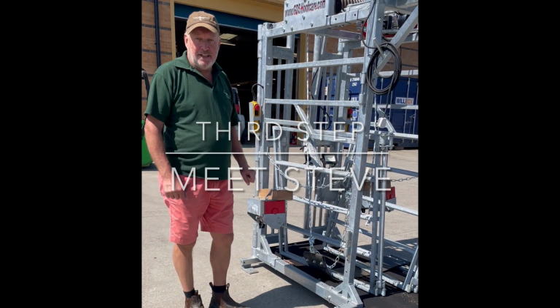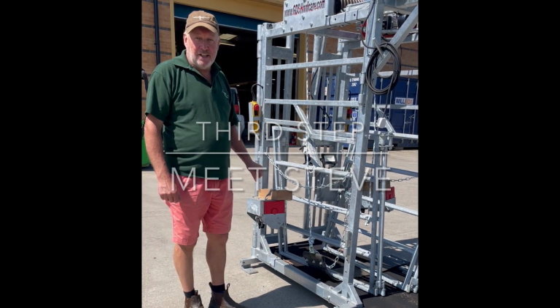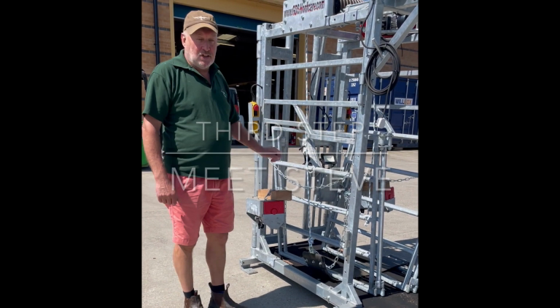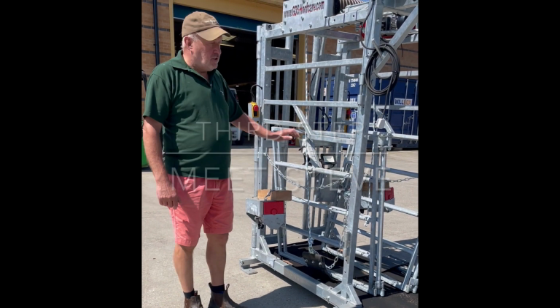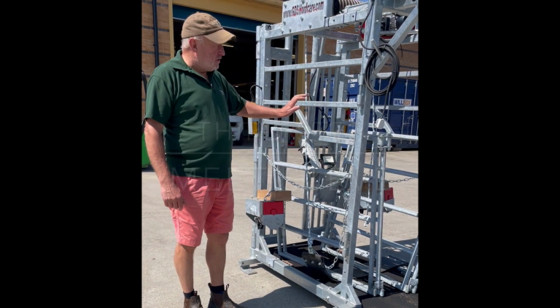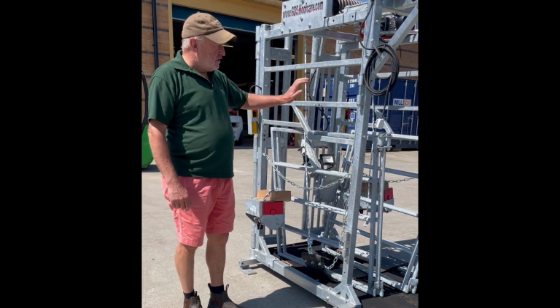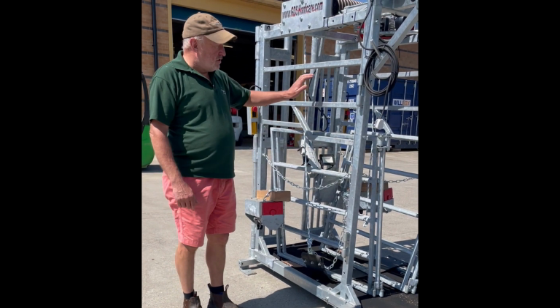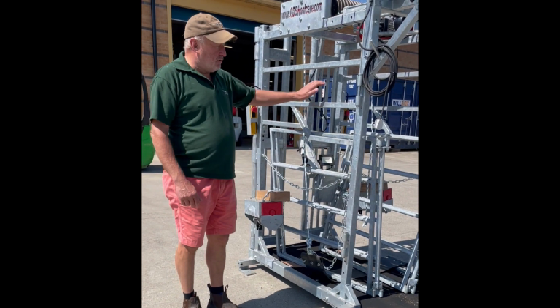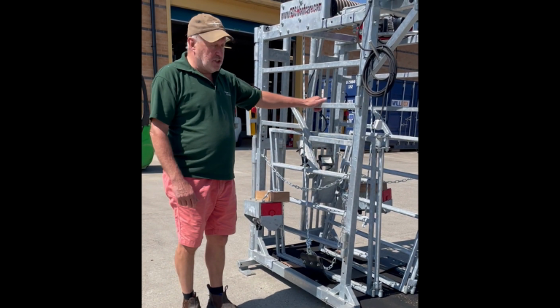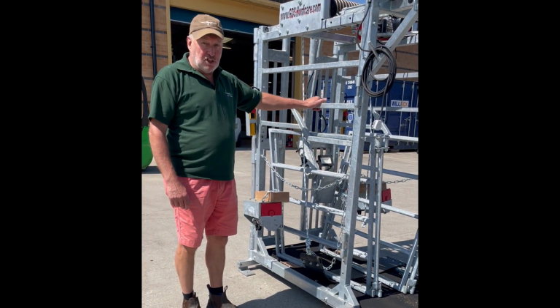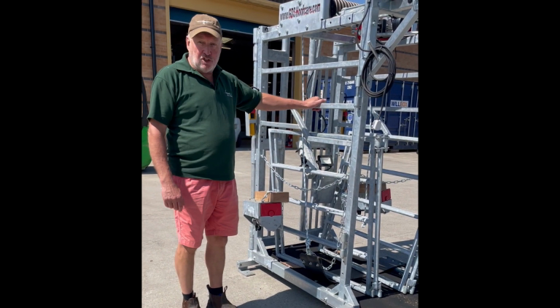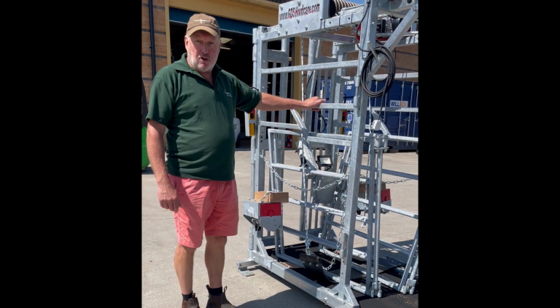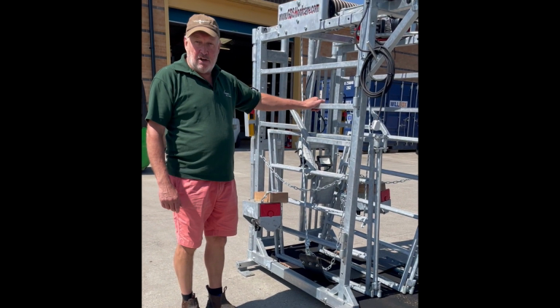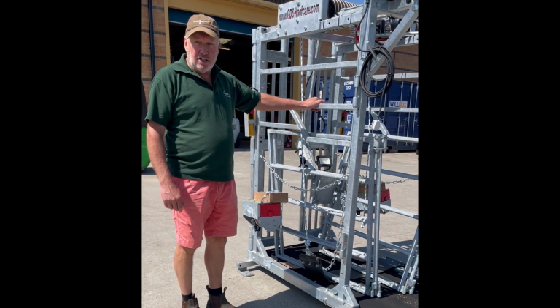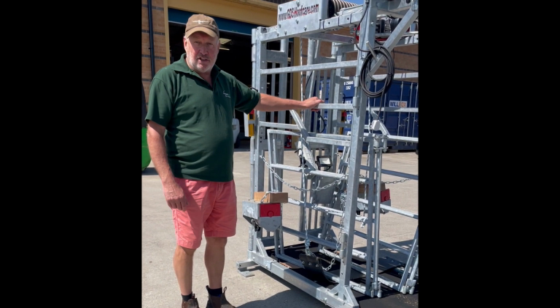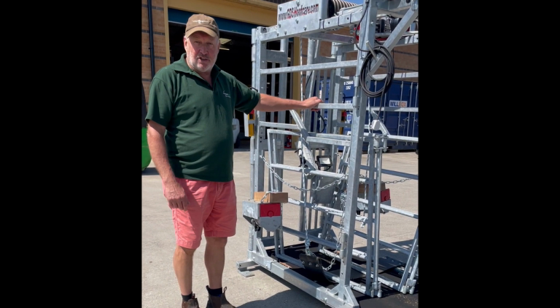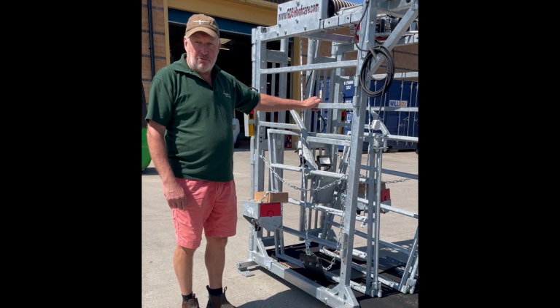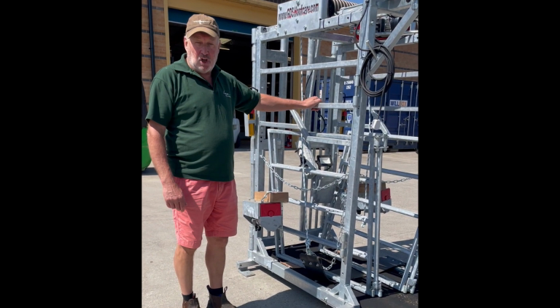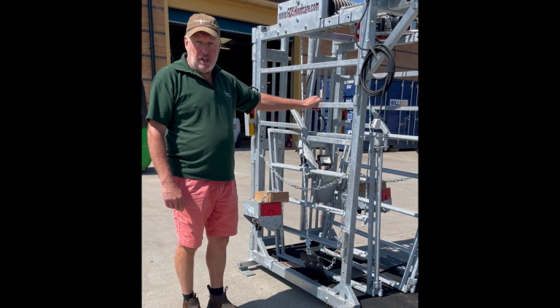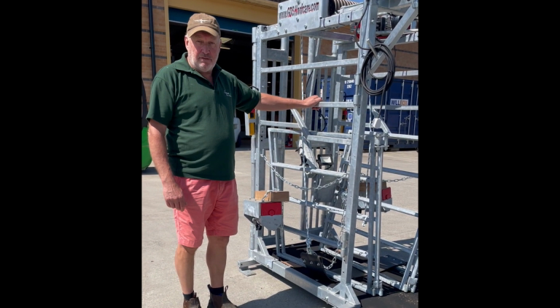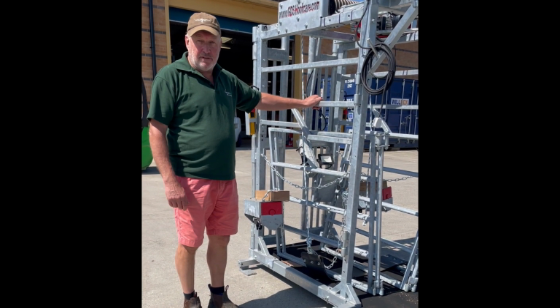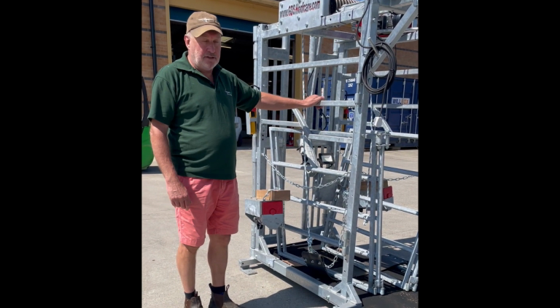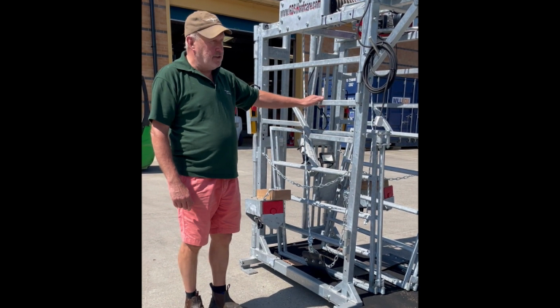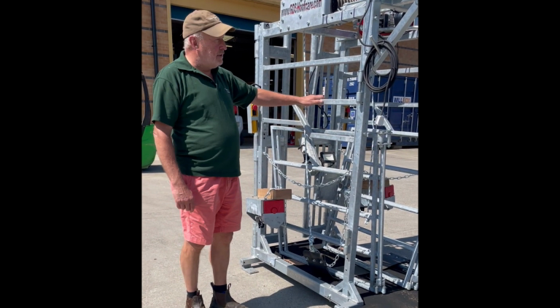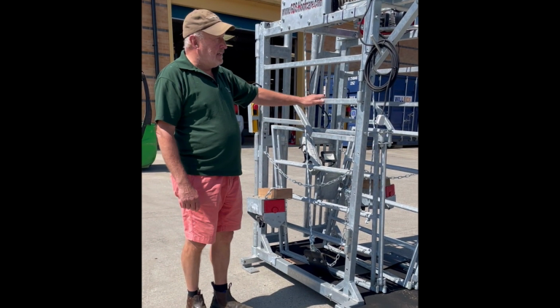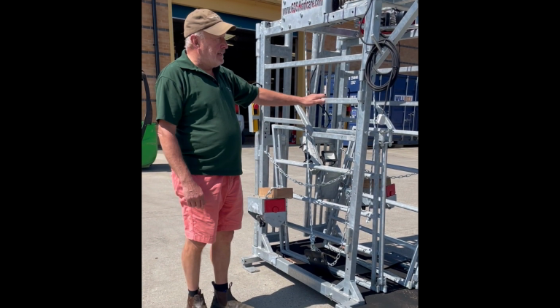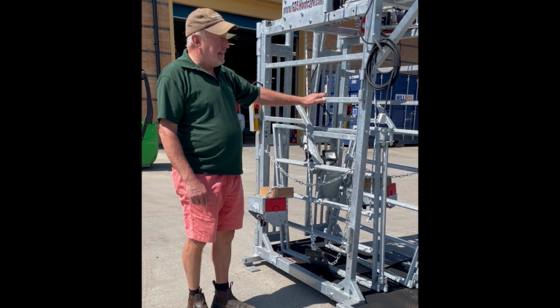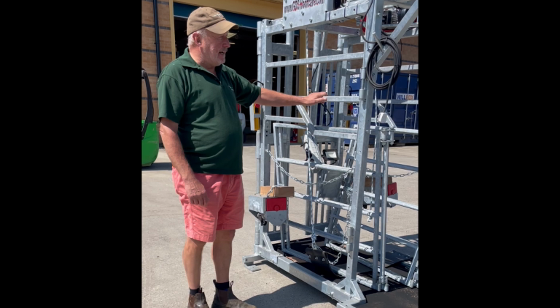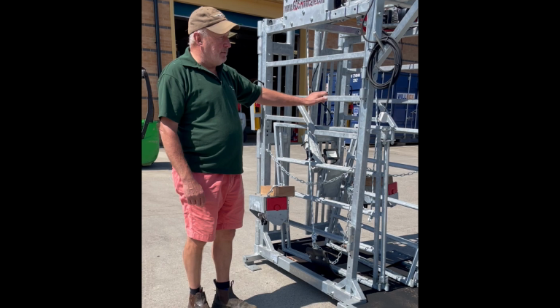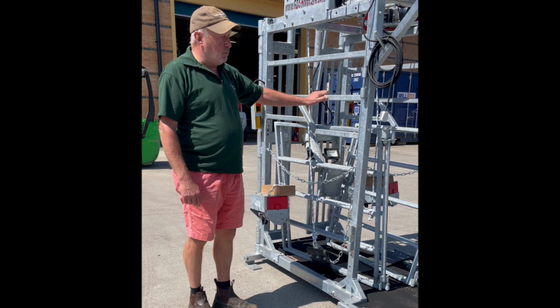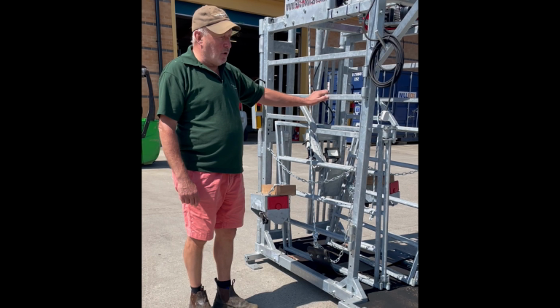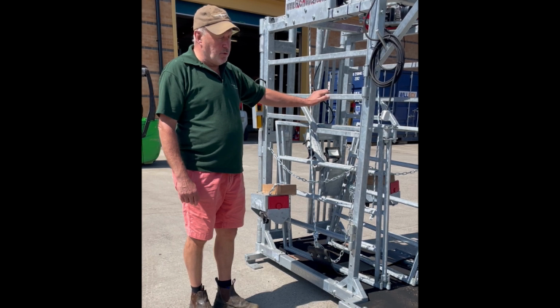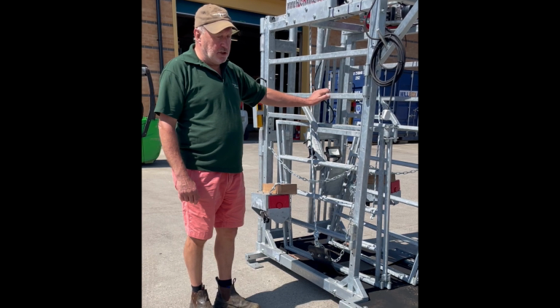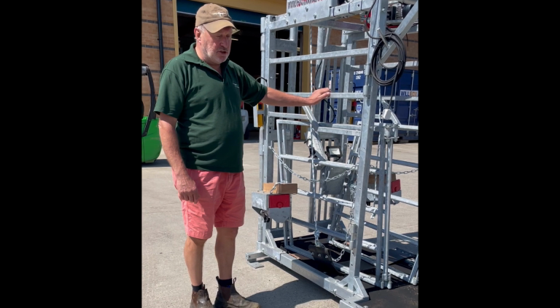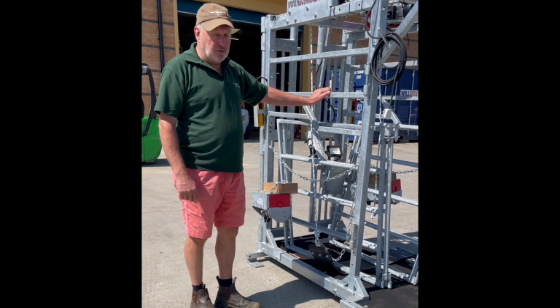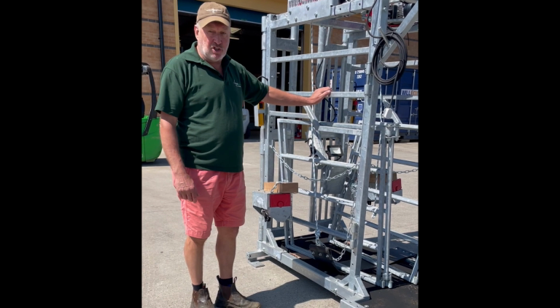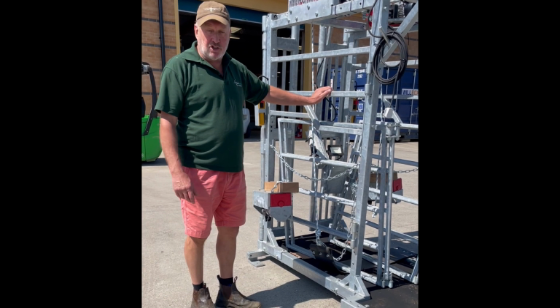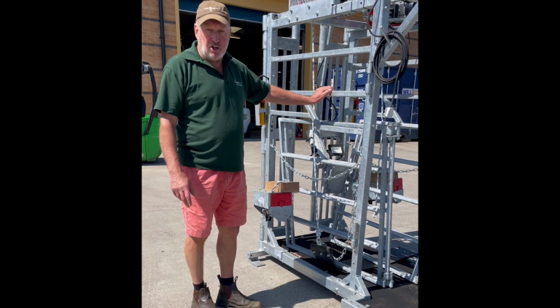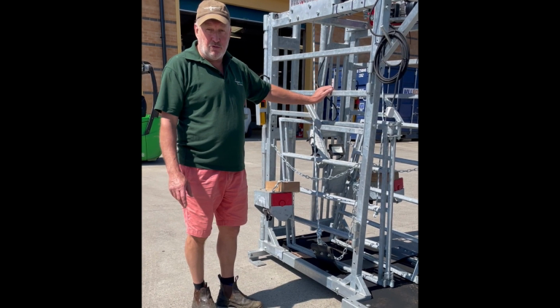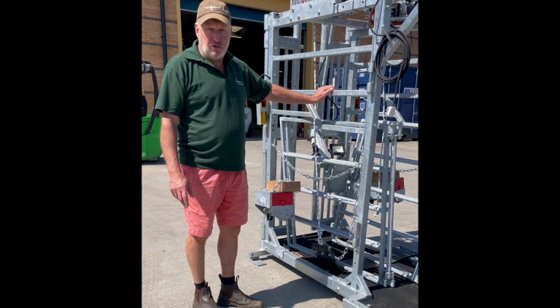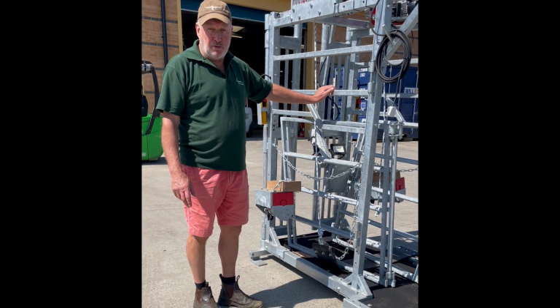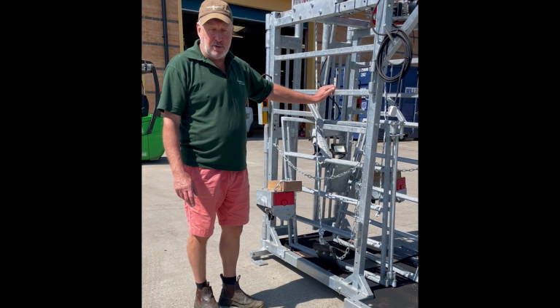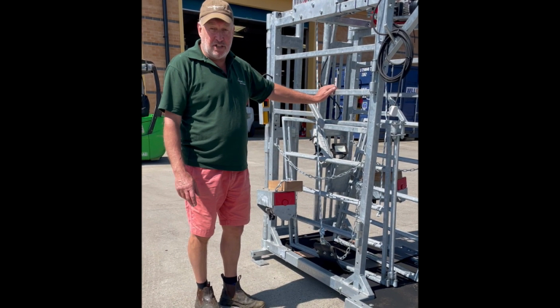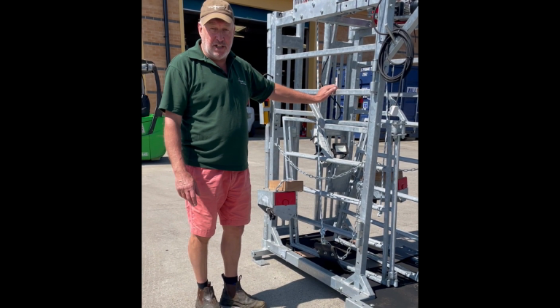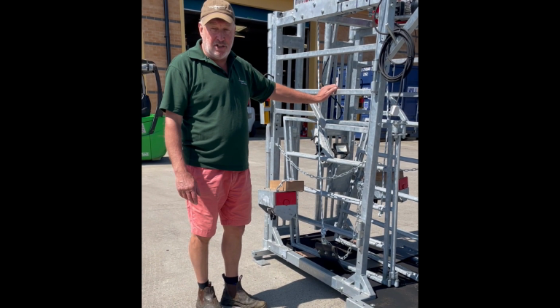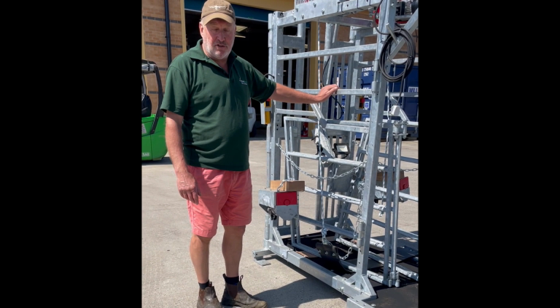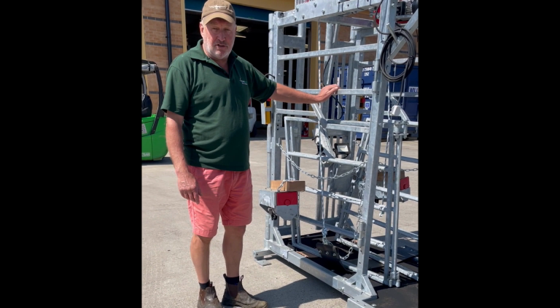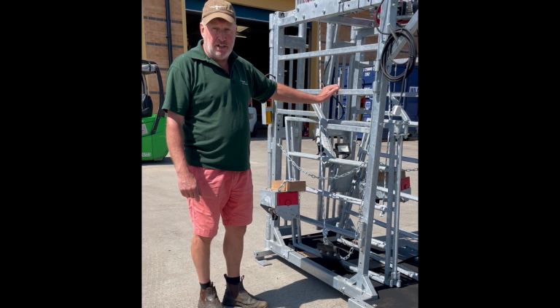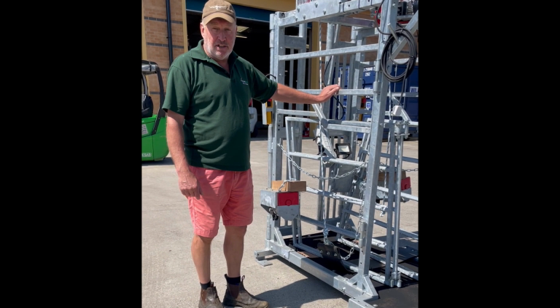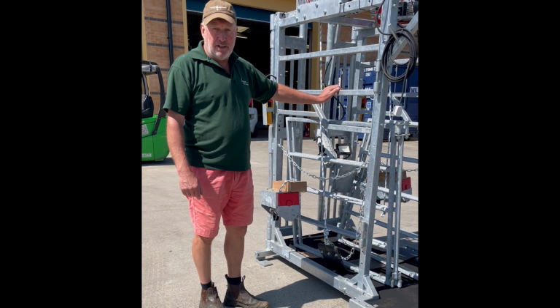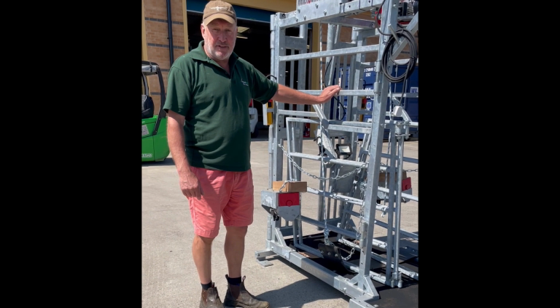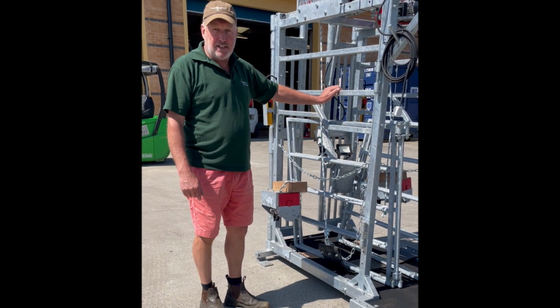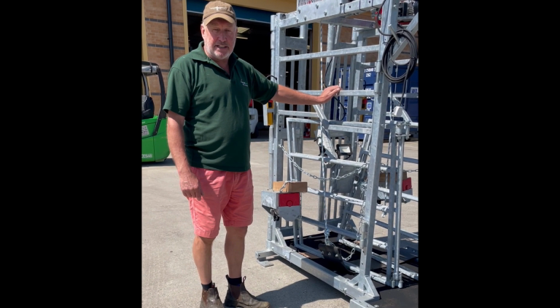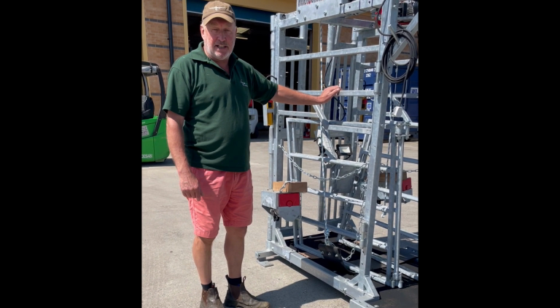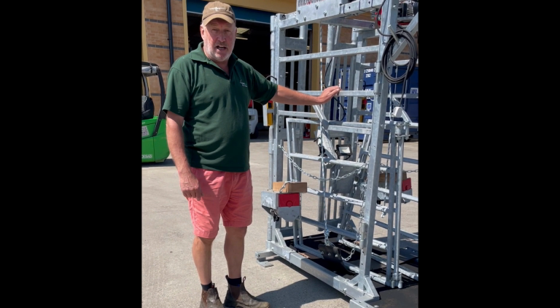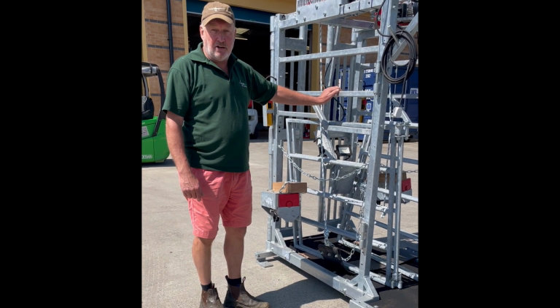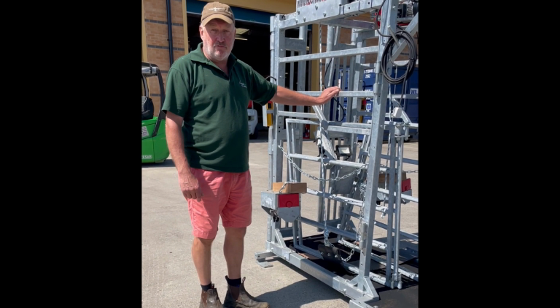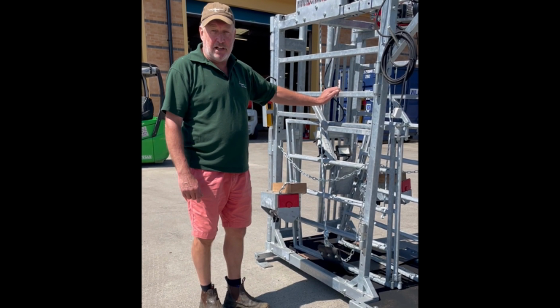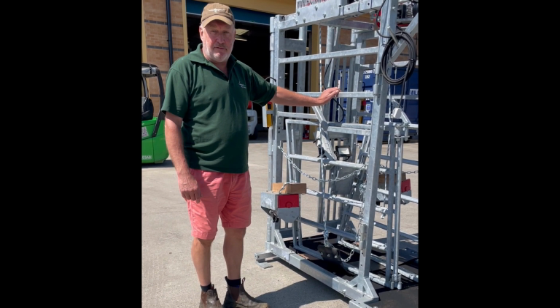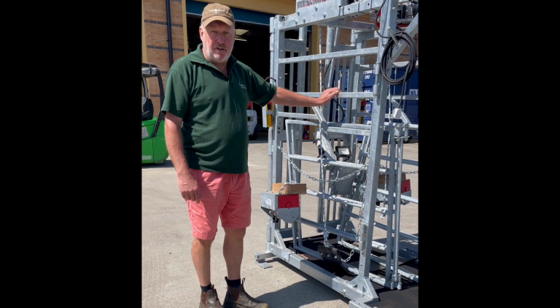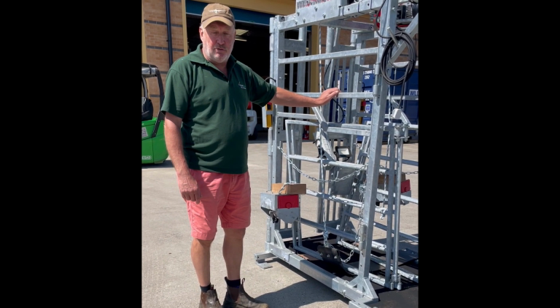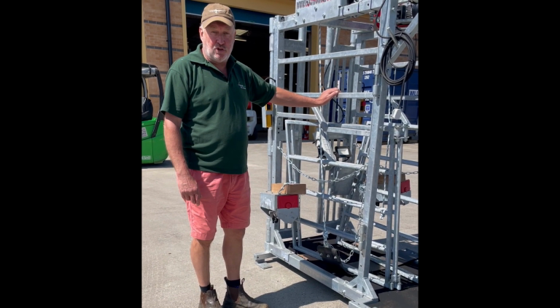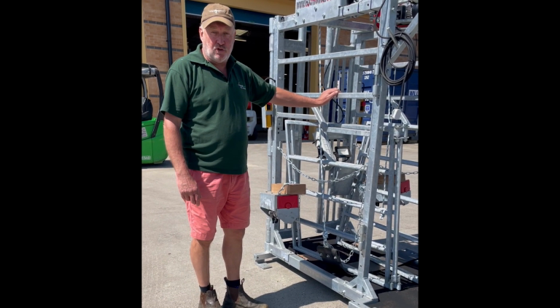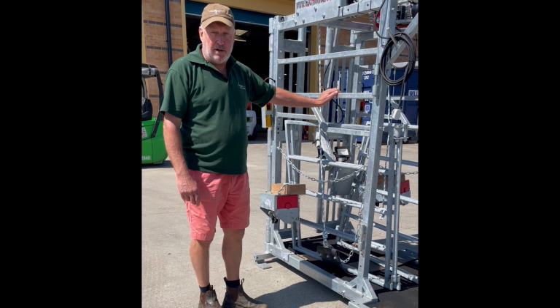So this is your crush that's arrived. What we're going to do is just go through the procedures and set it up ready for you to trim.